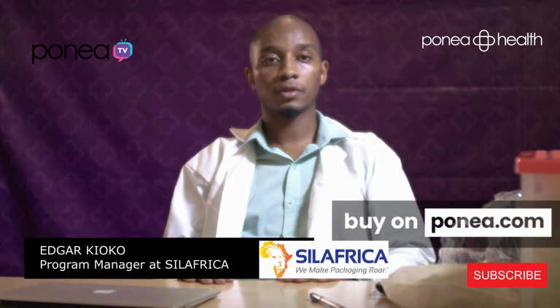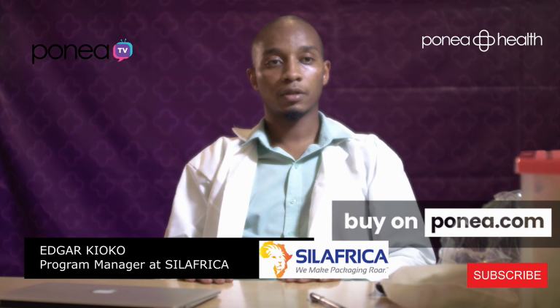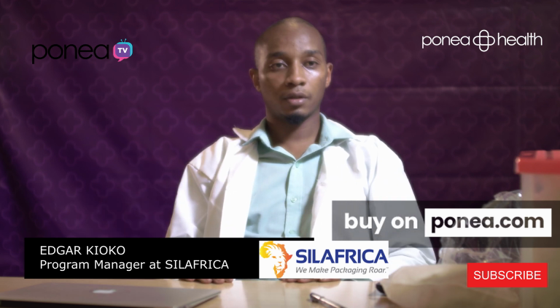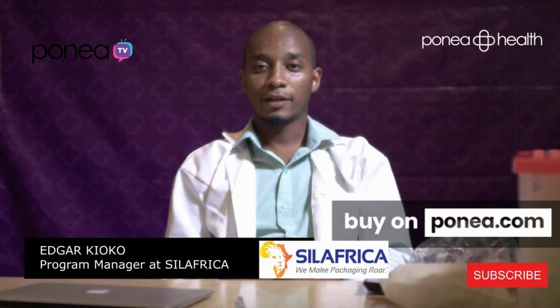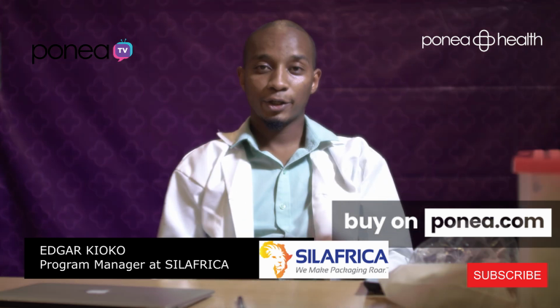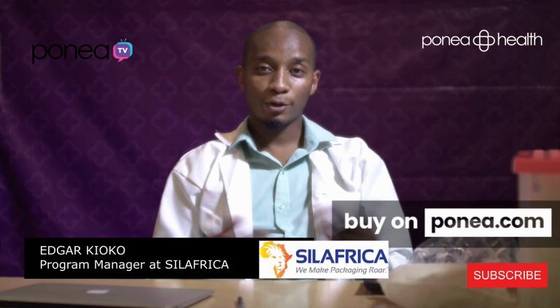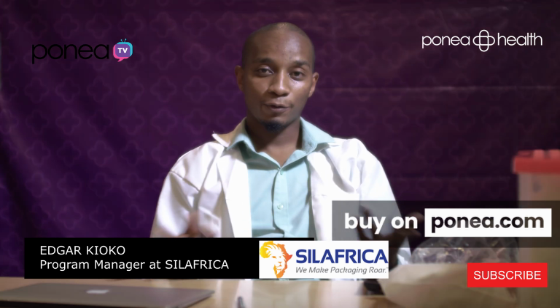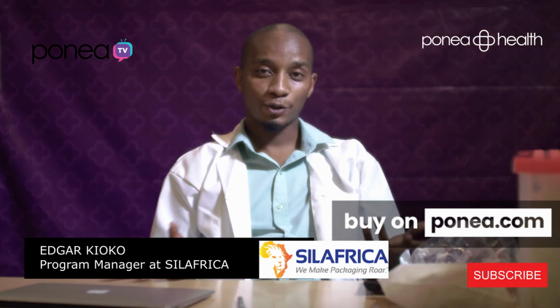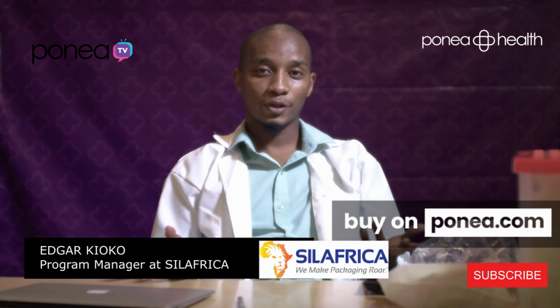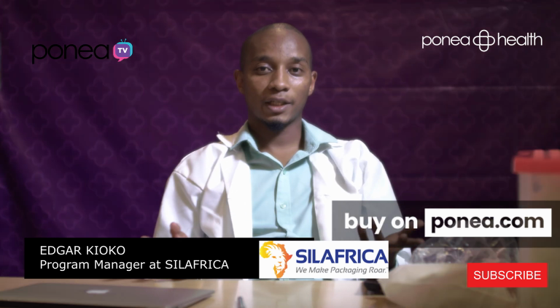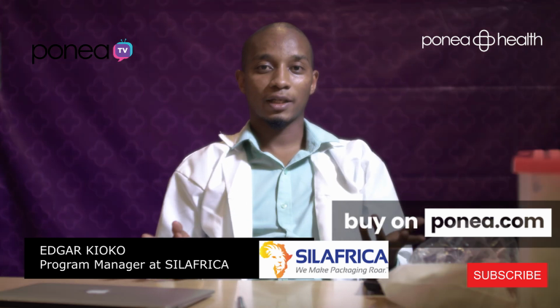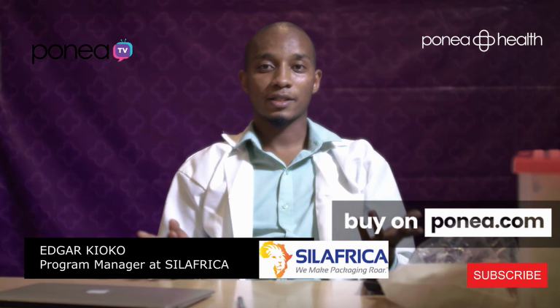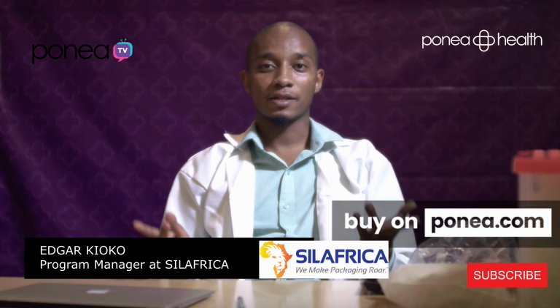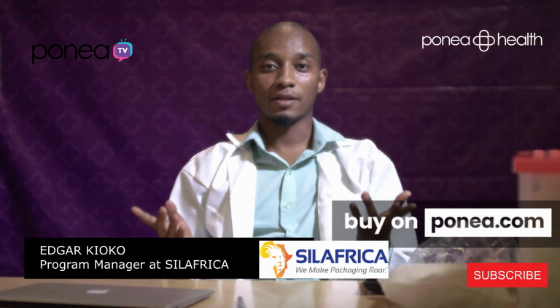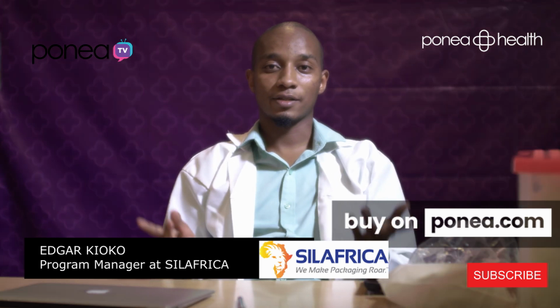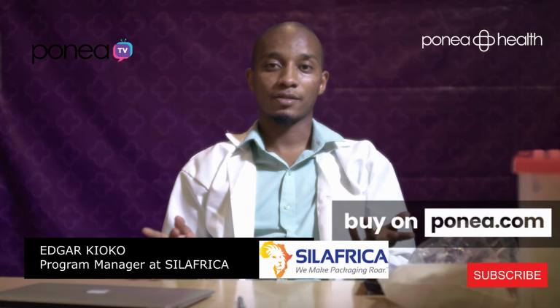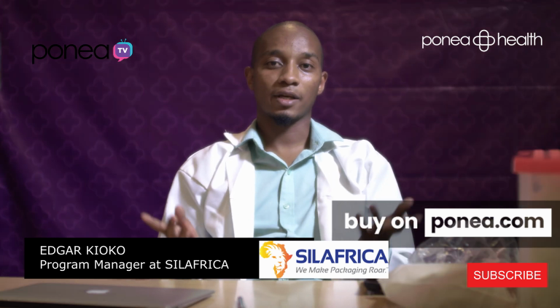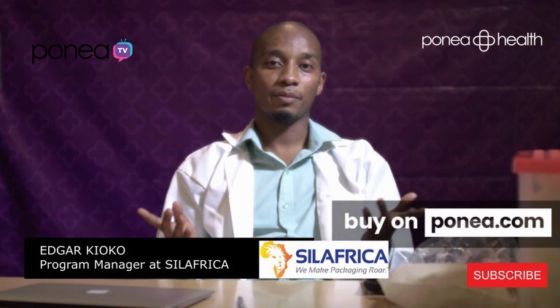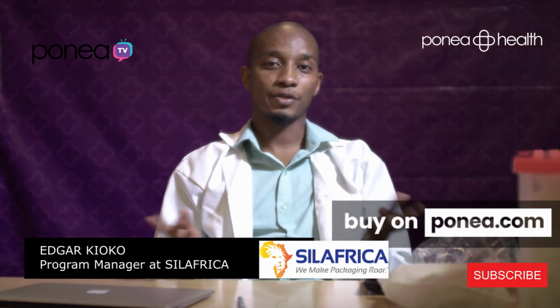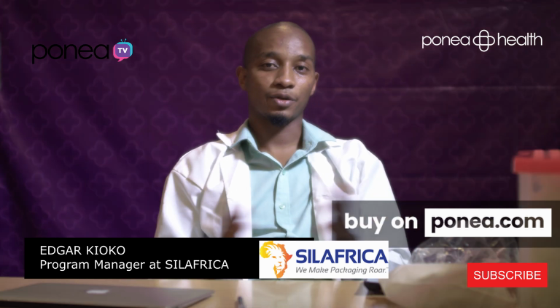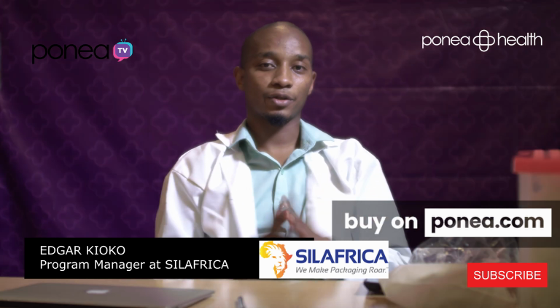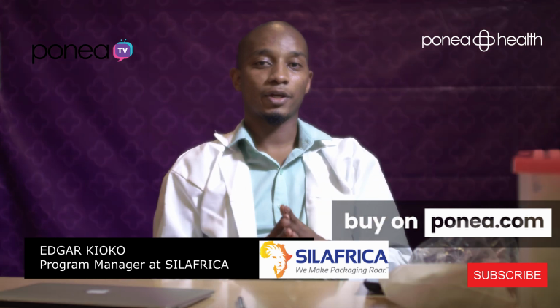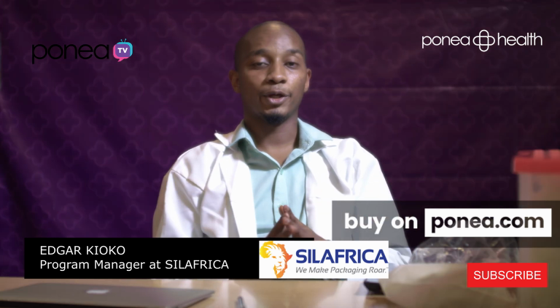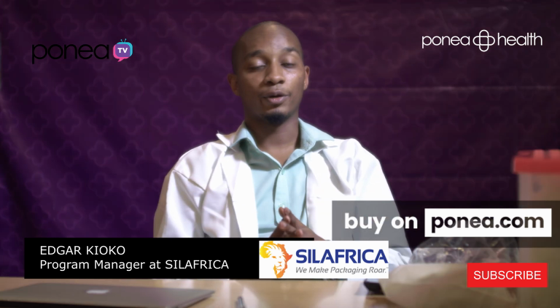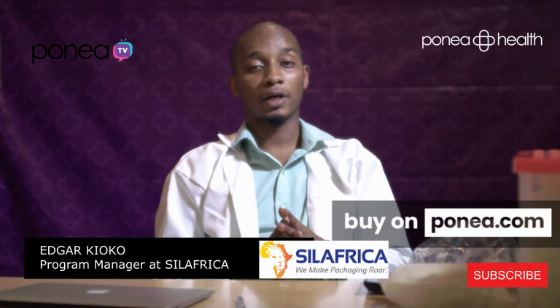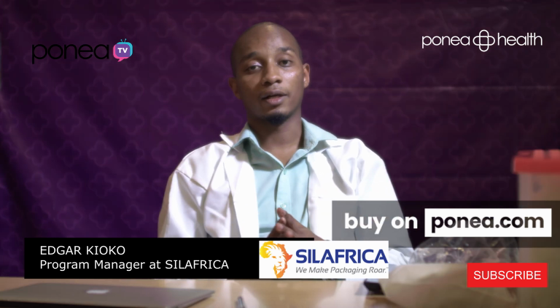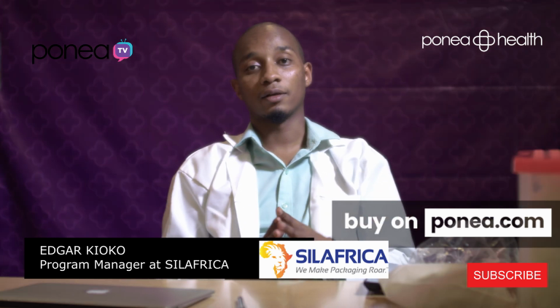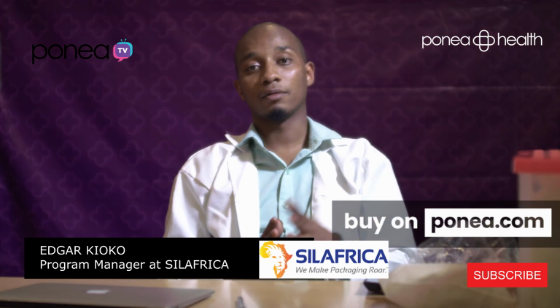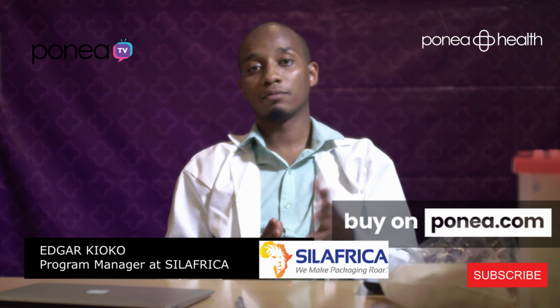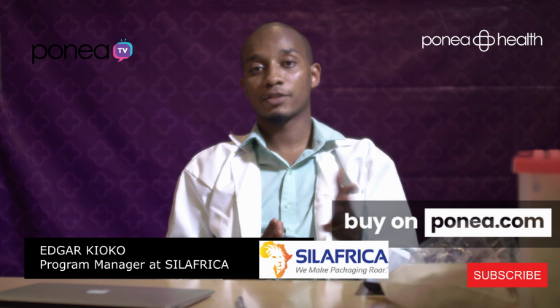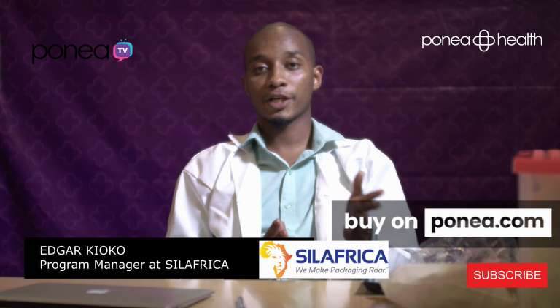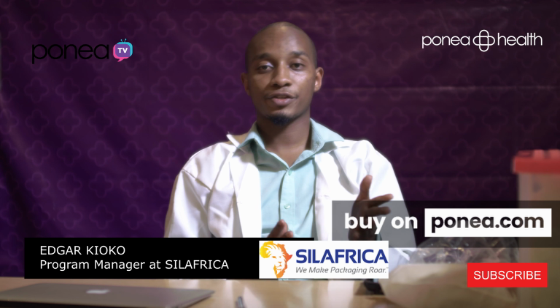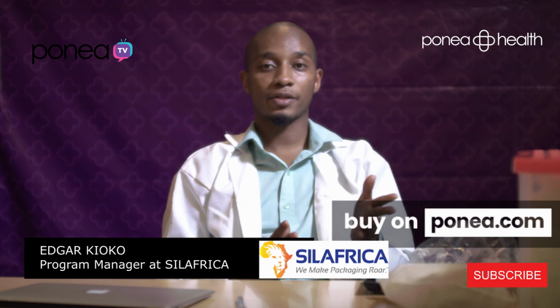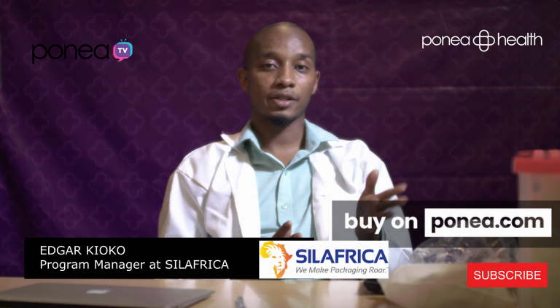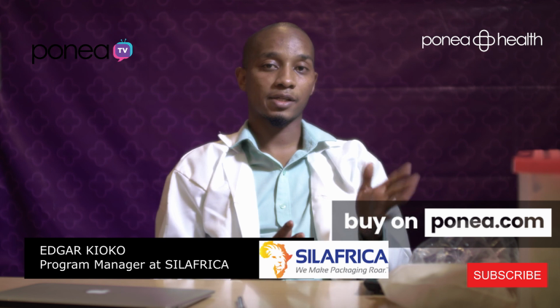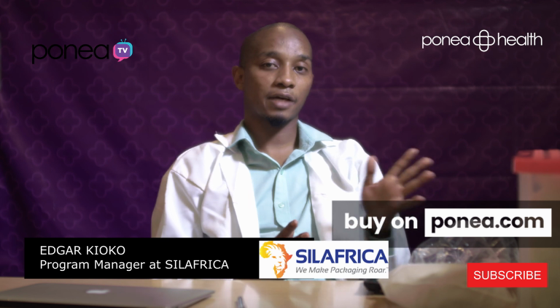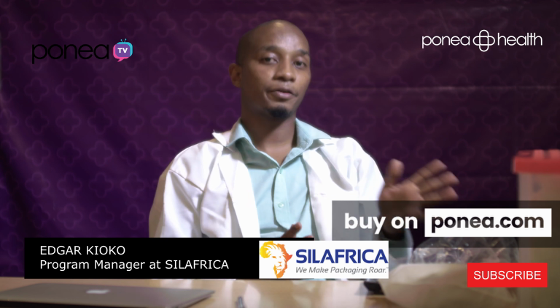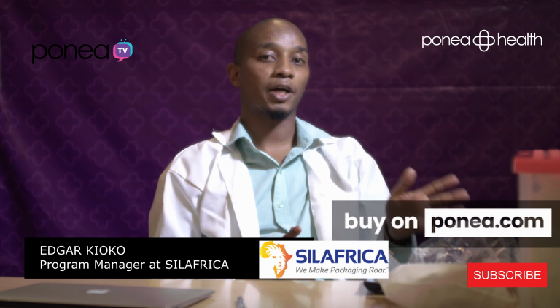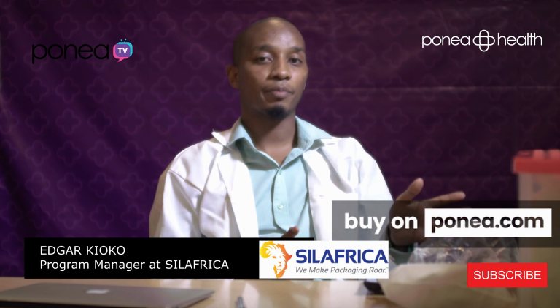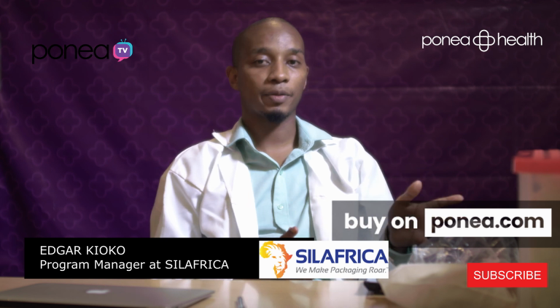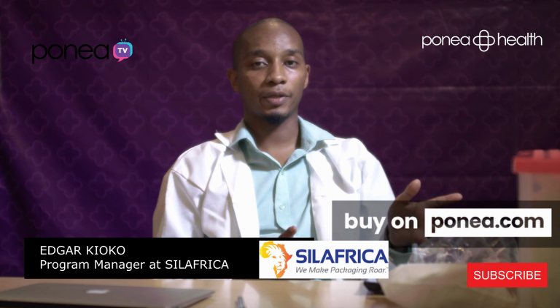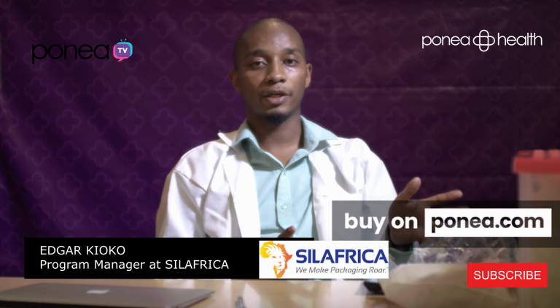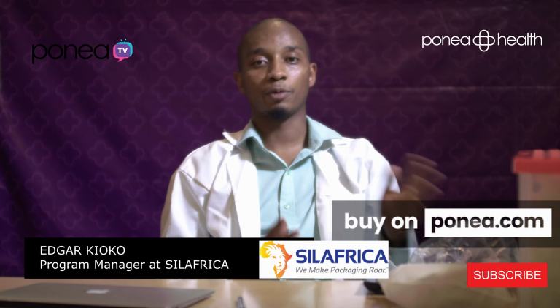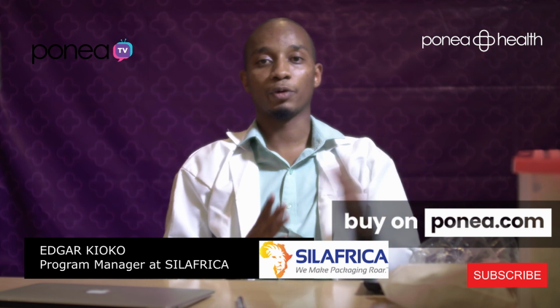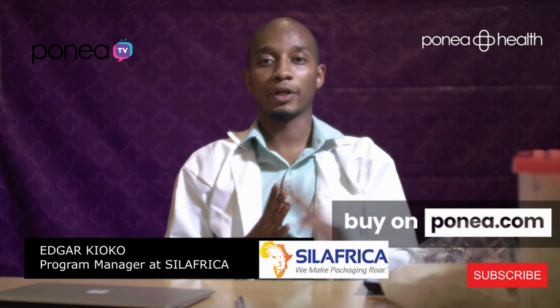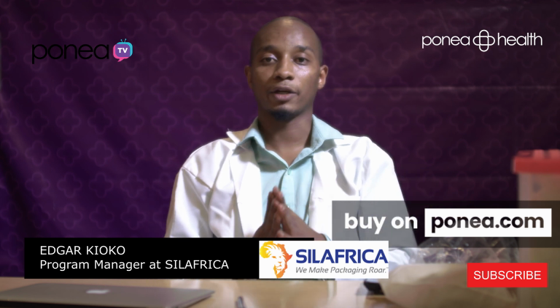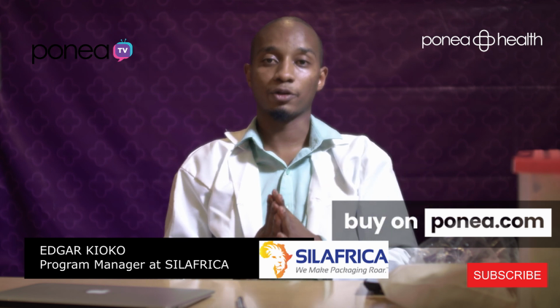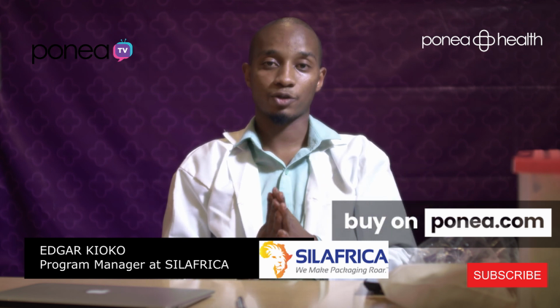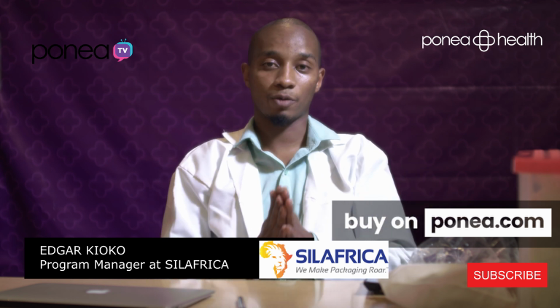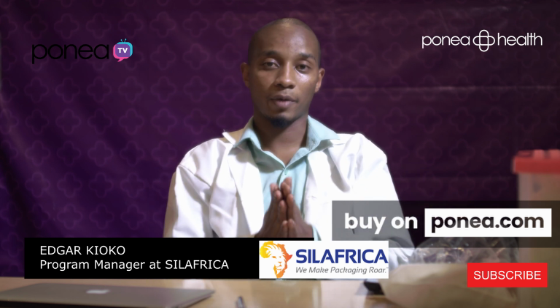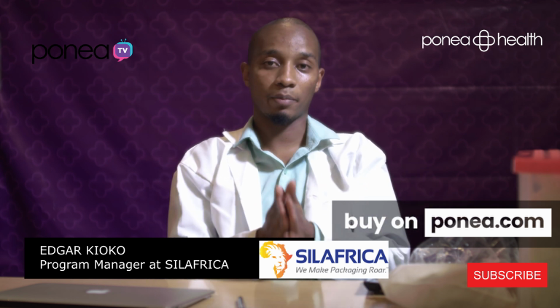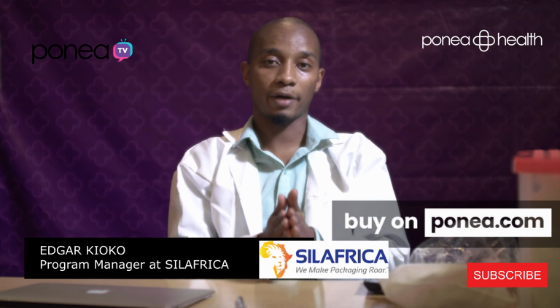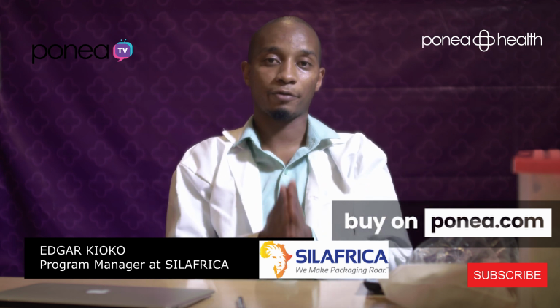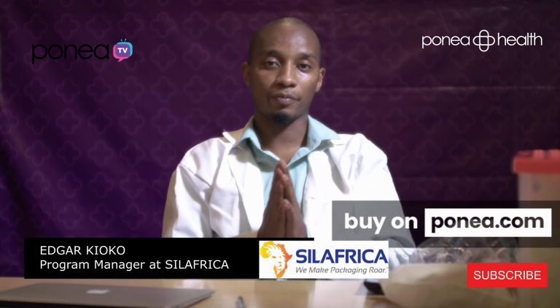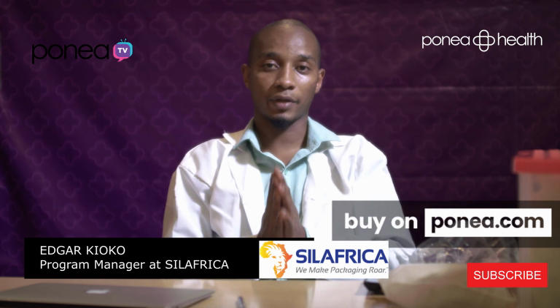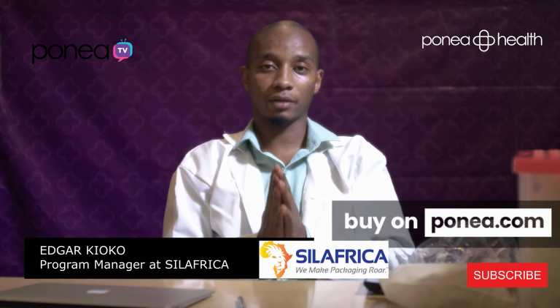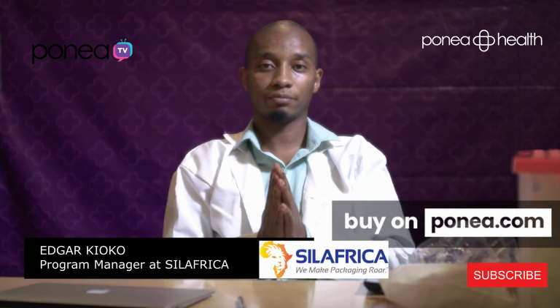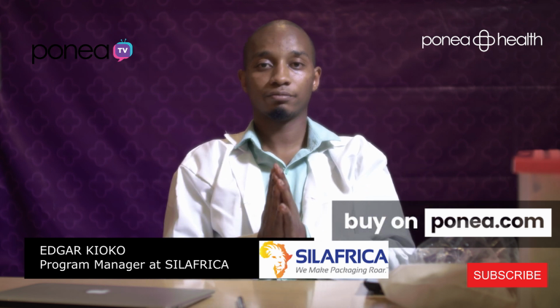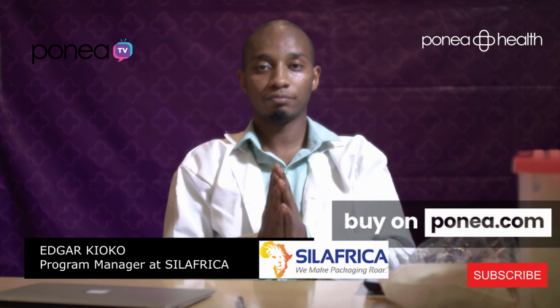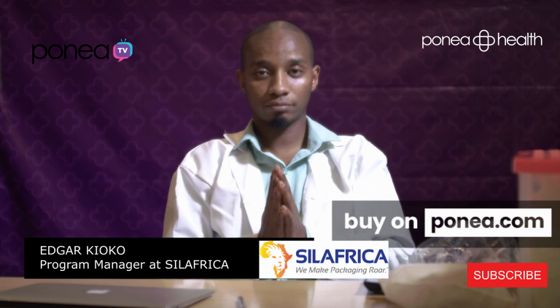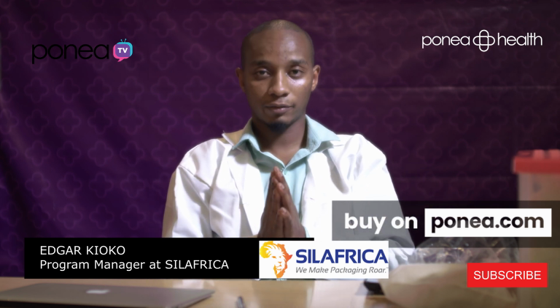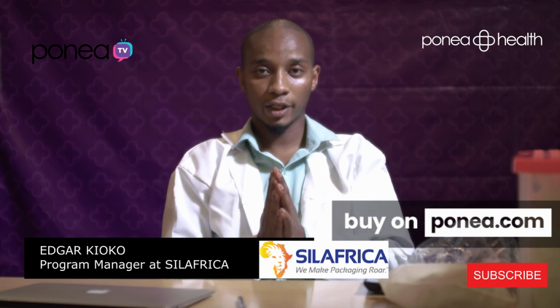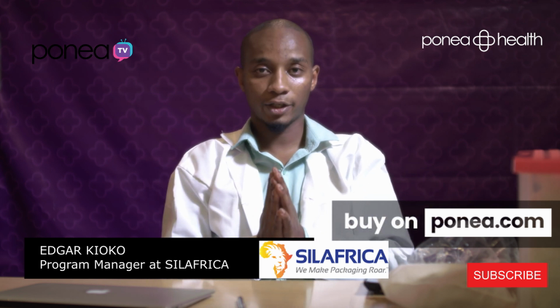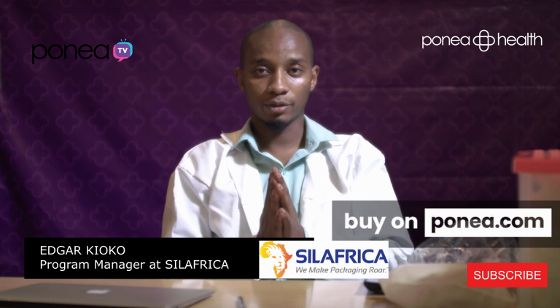Thank you for joining us in this episode. You can search the Silafrica PPE on ponia.com and buy from there. Thank you.